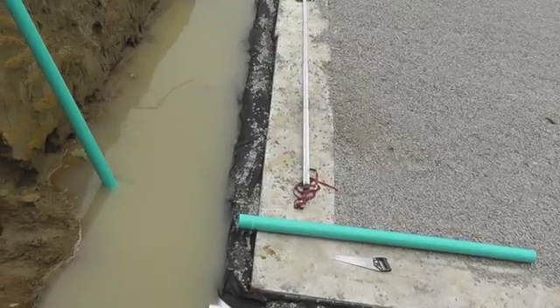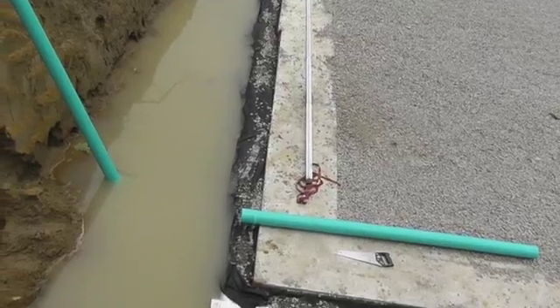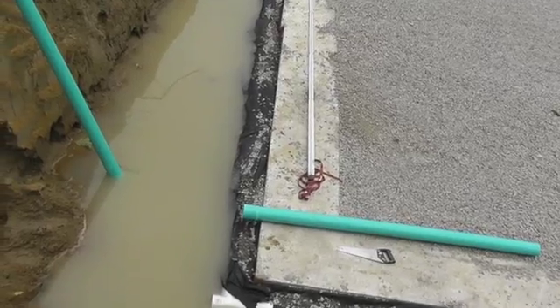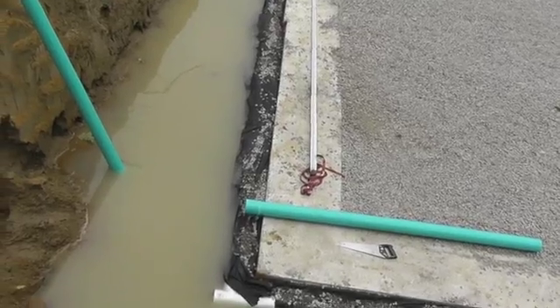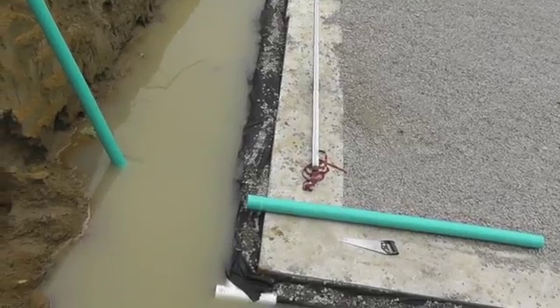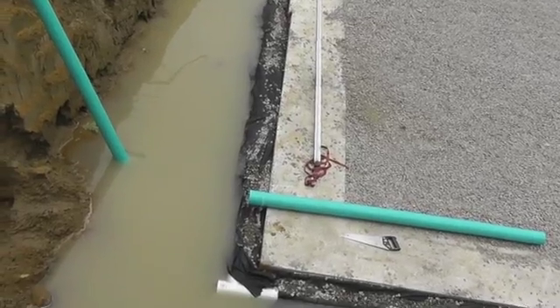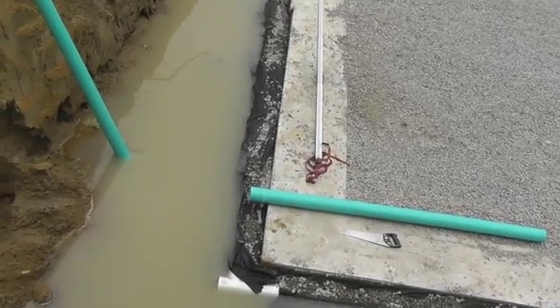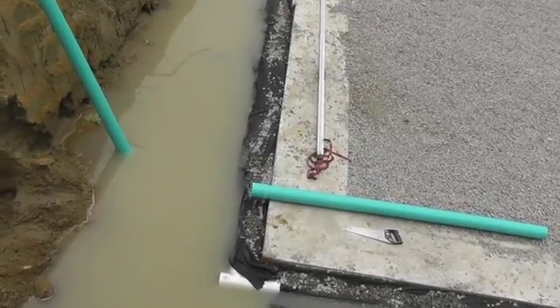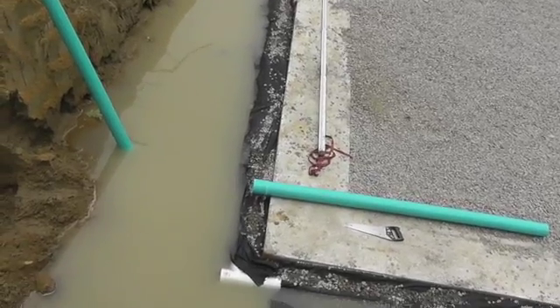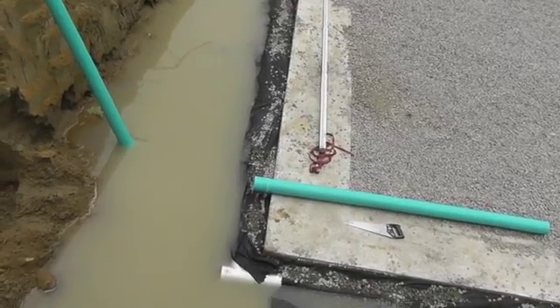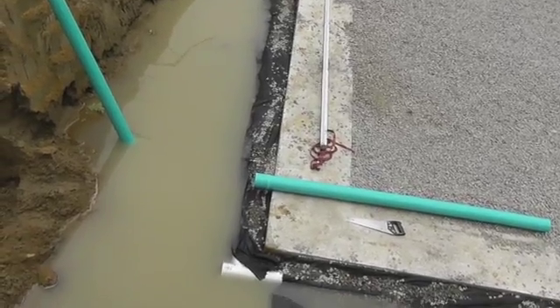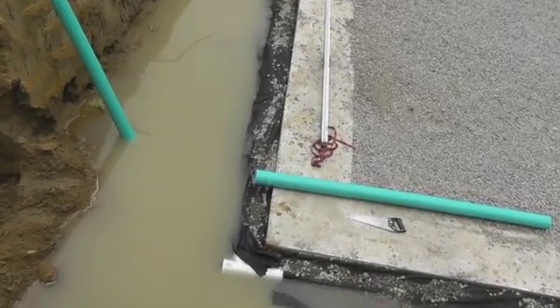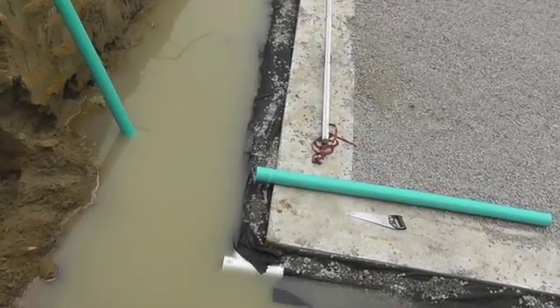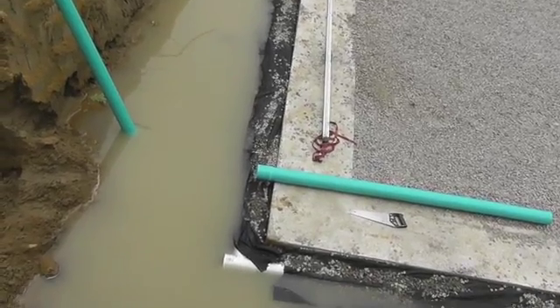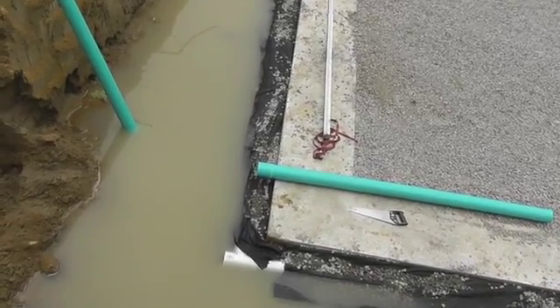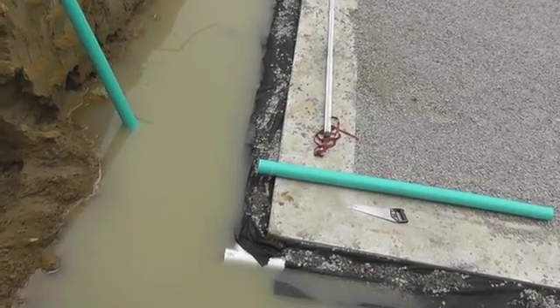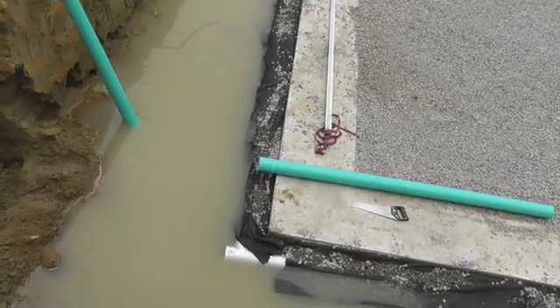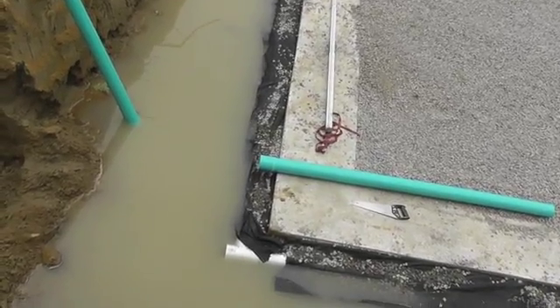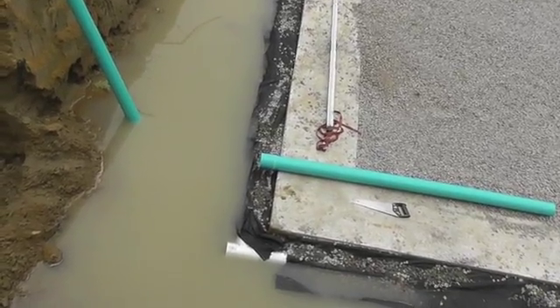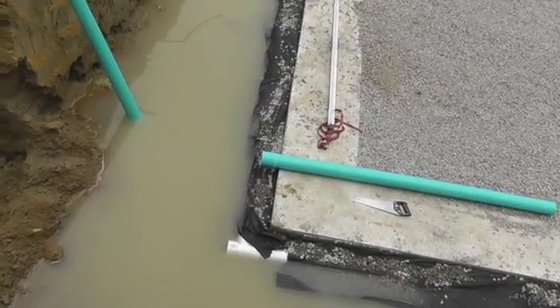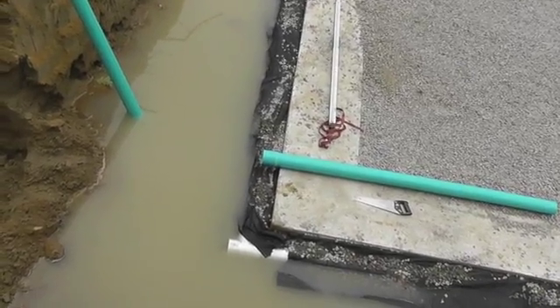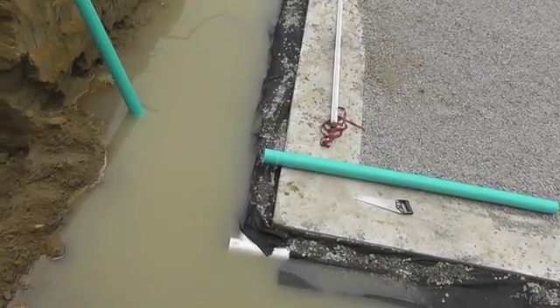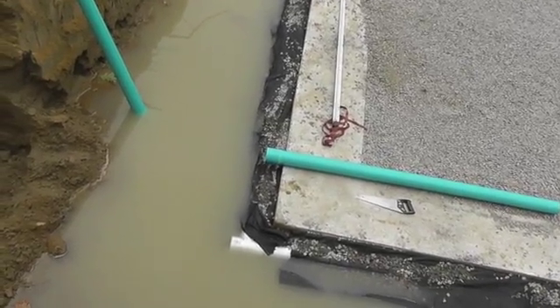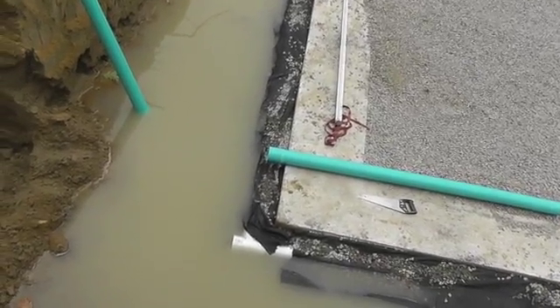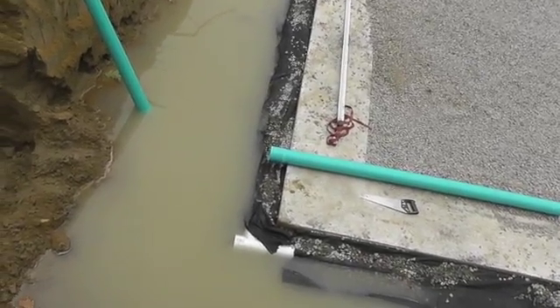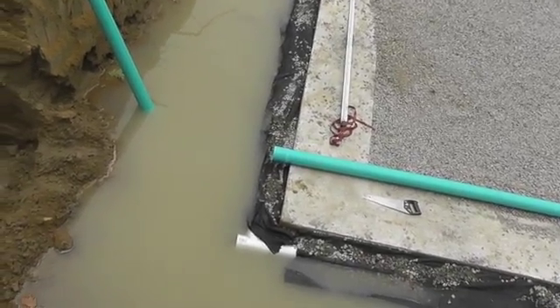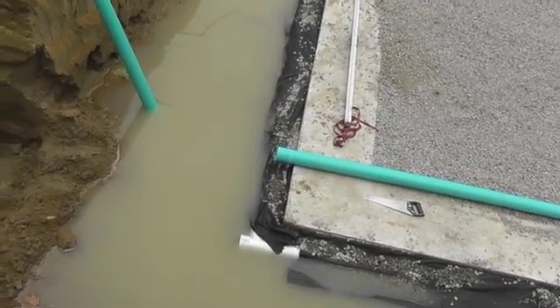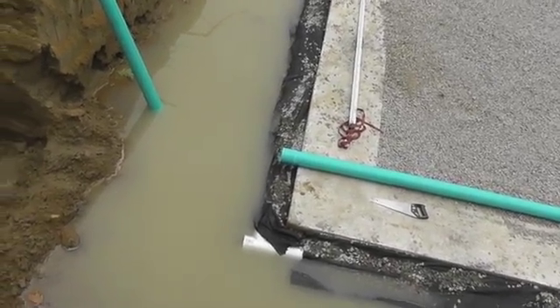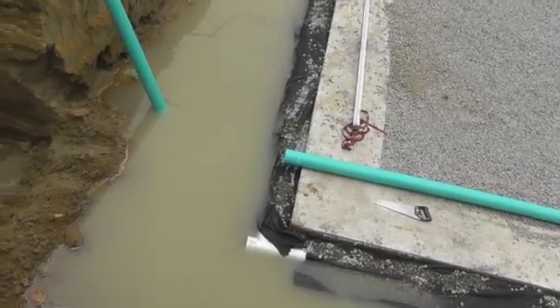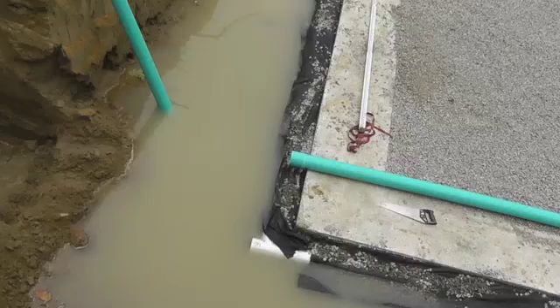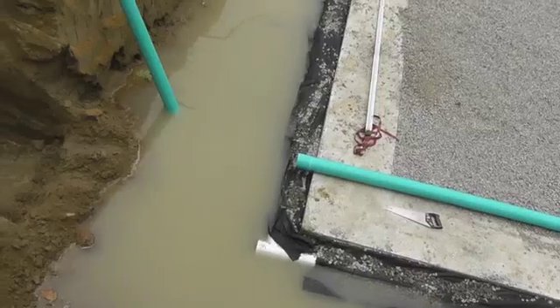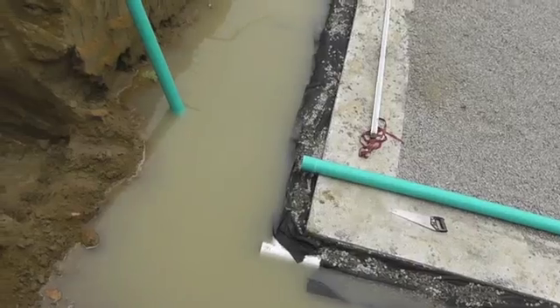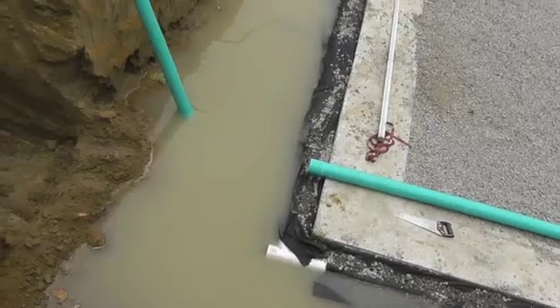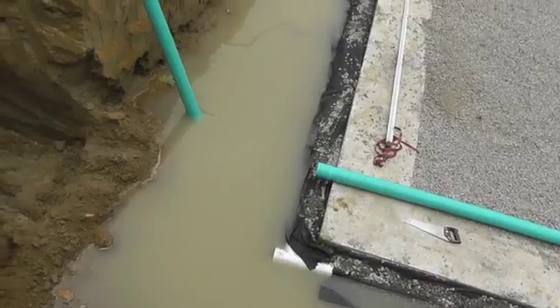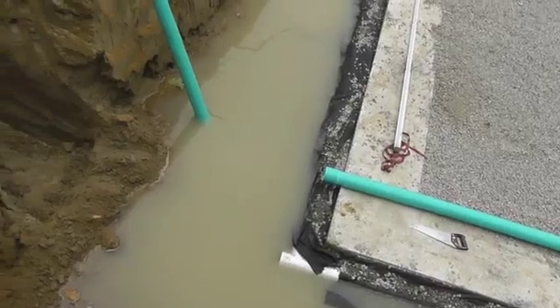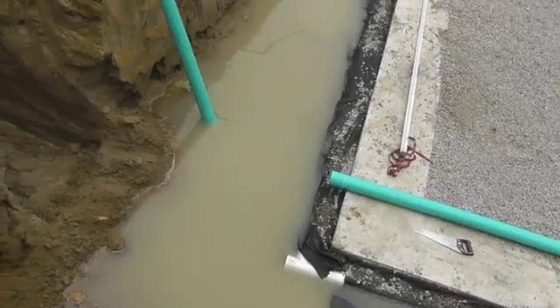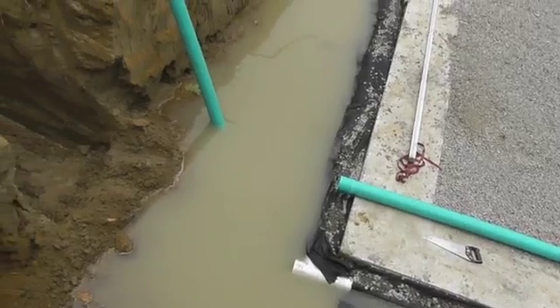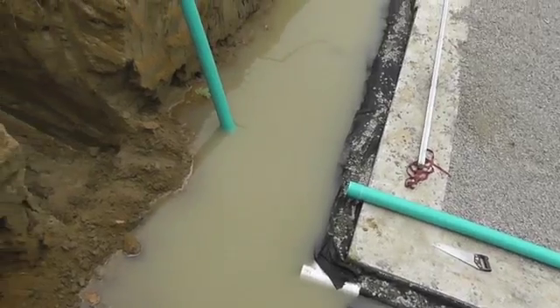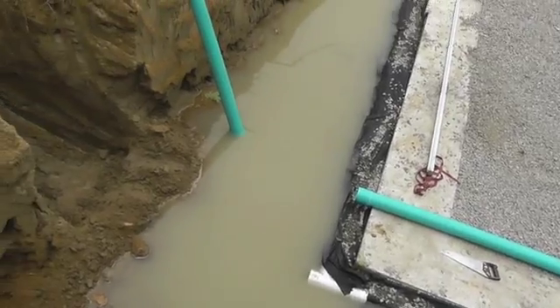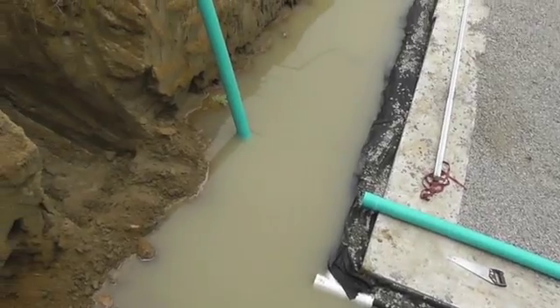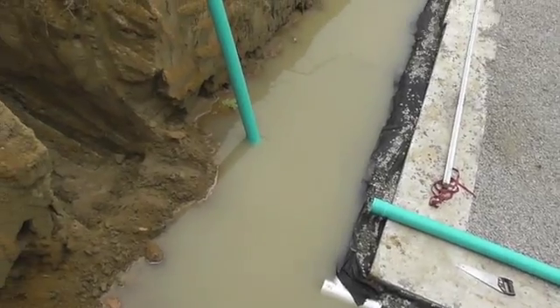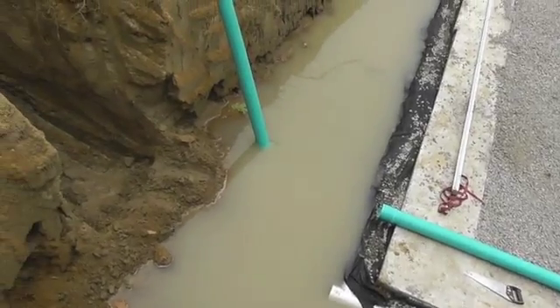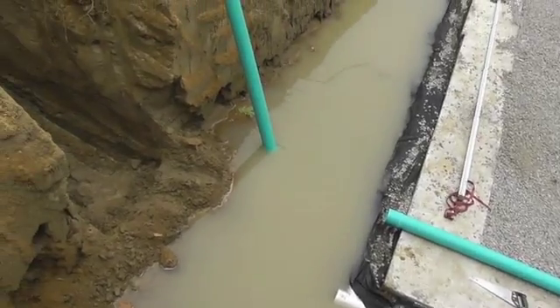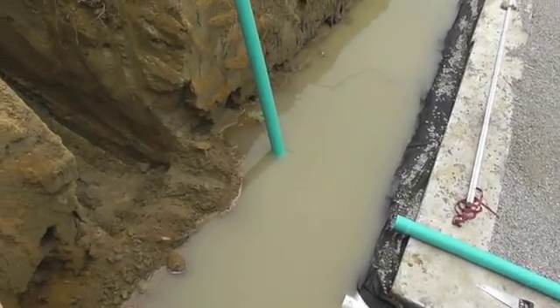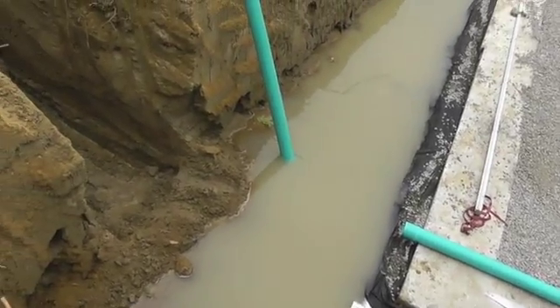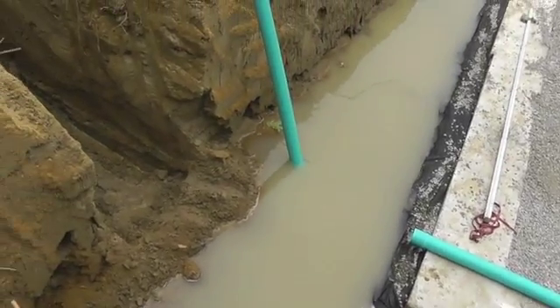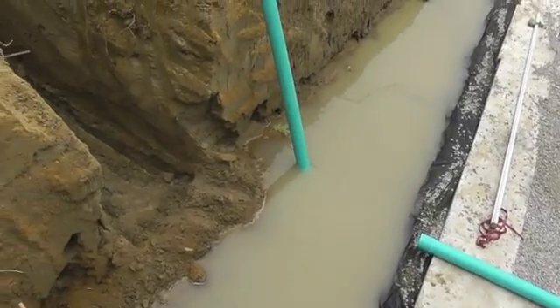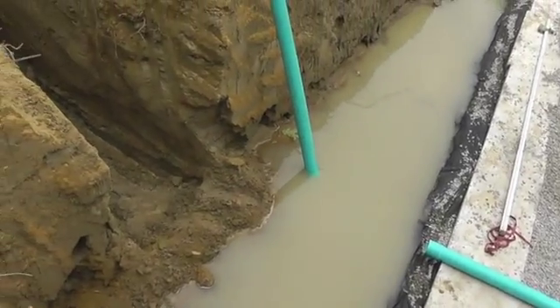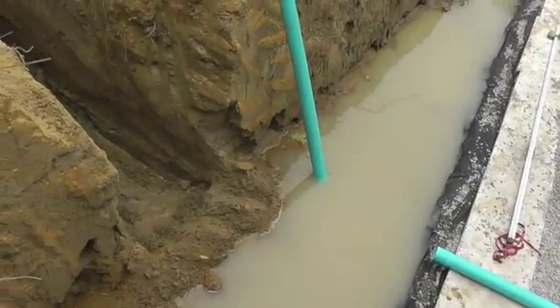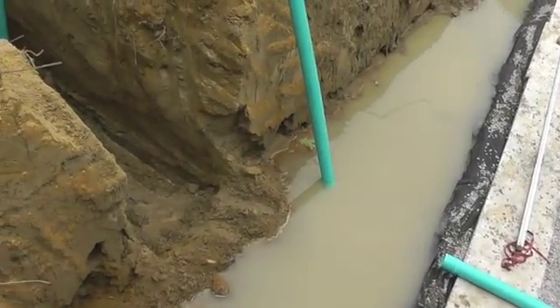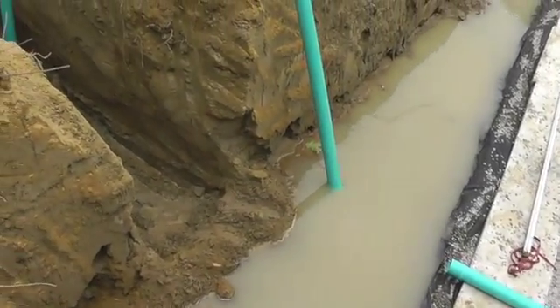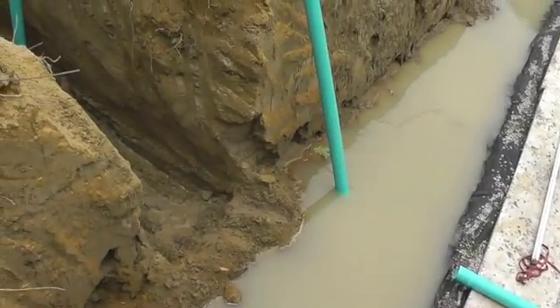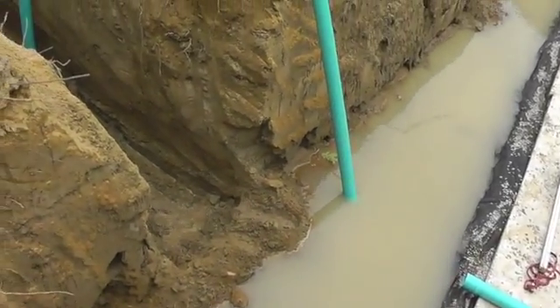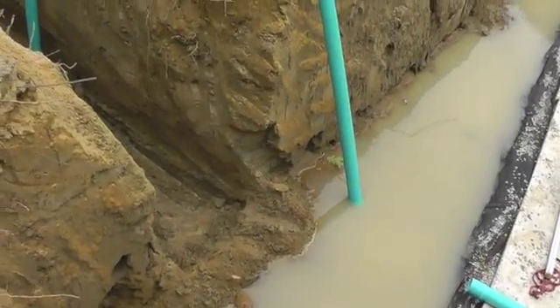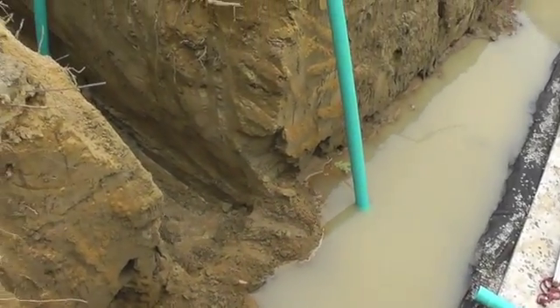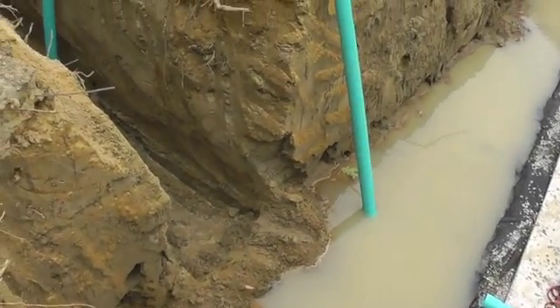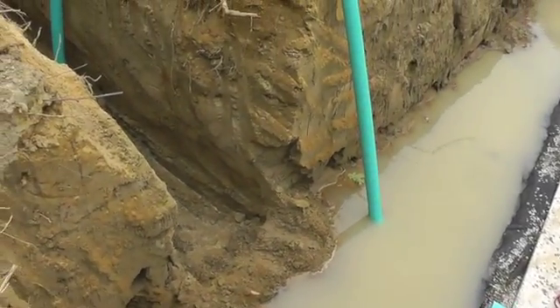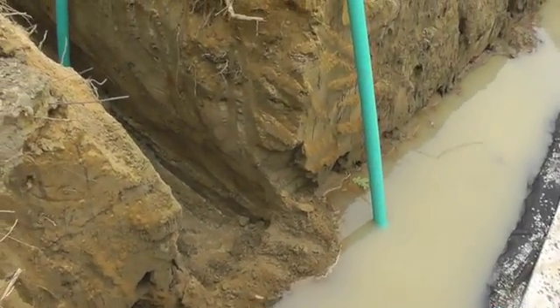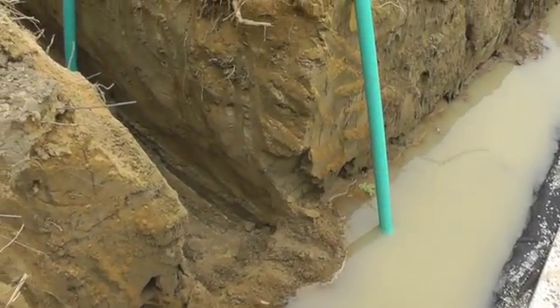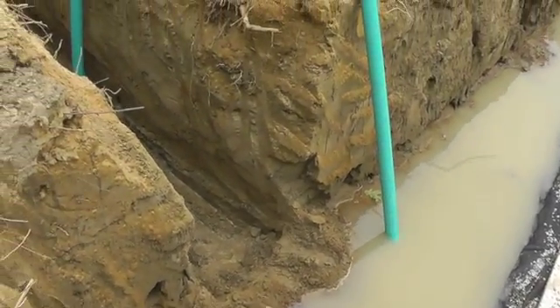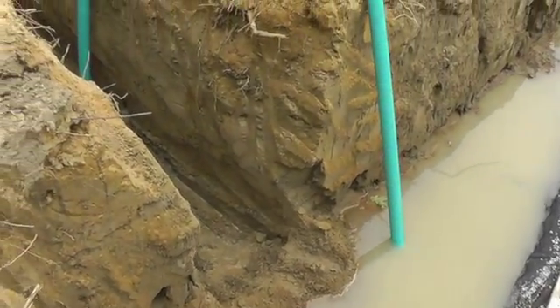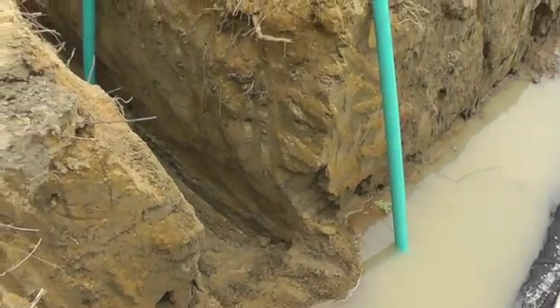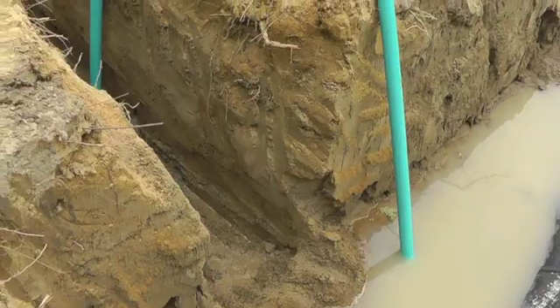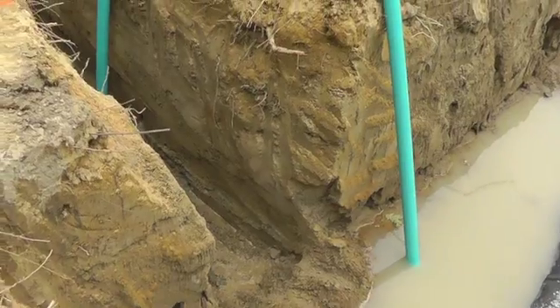We just need to connect this drain to the city's stormwater system, which conveniently is just around the bend here.